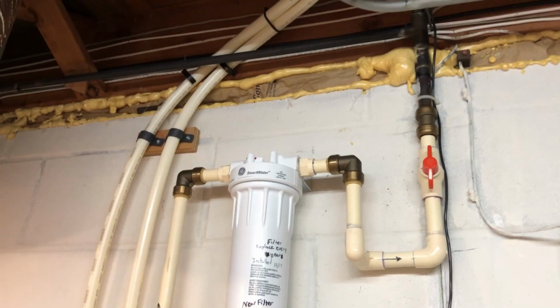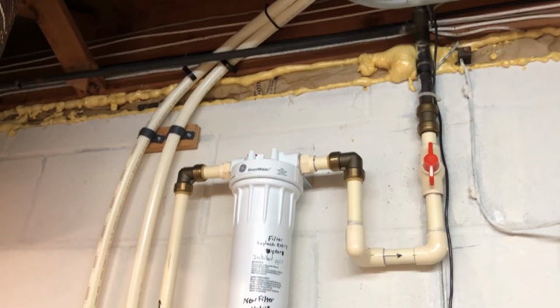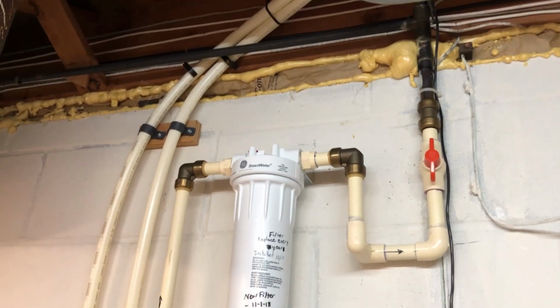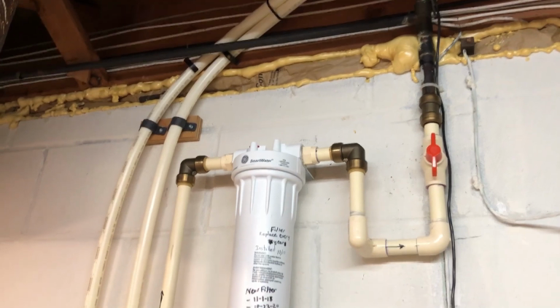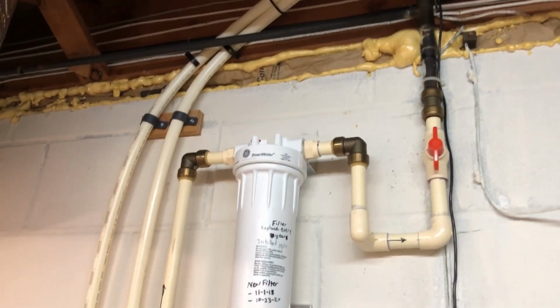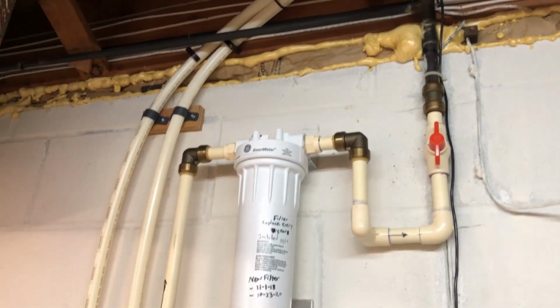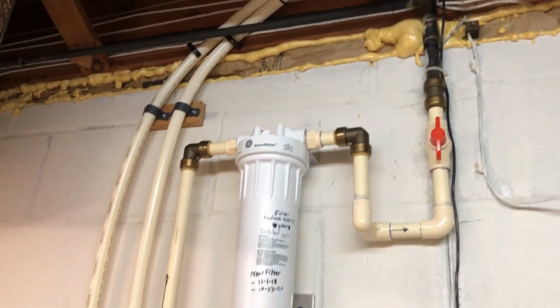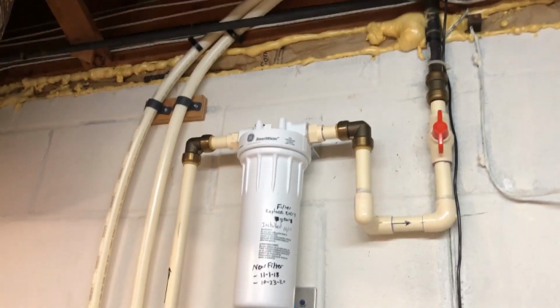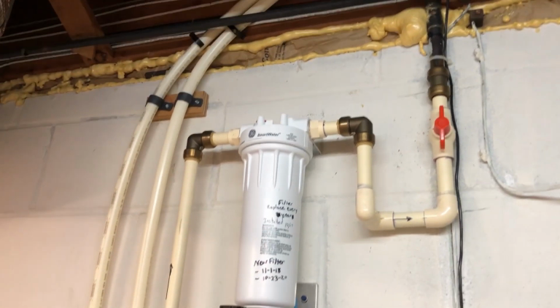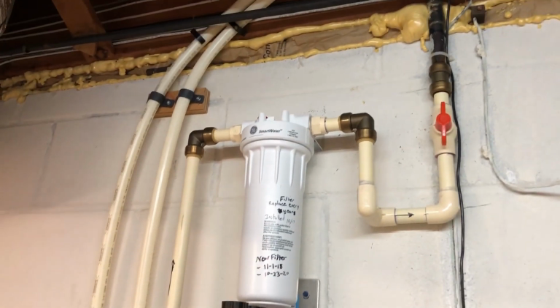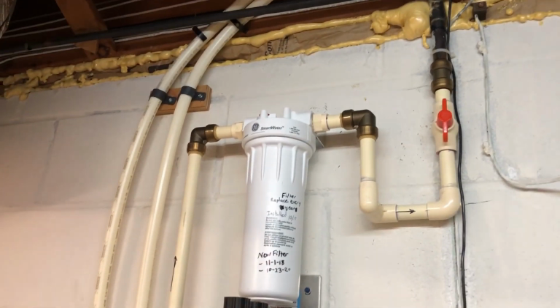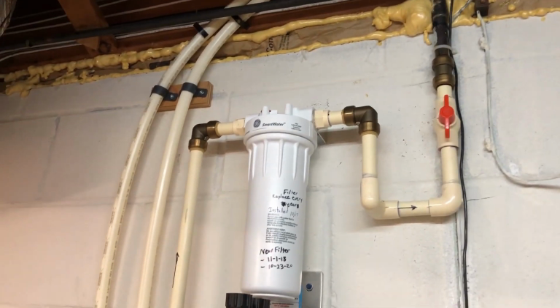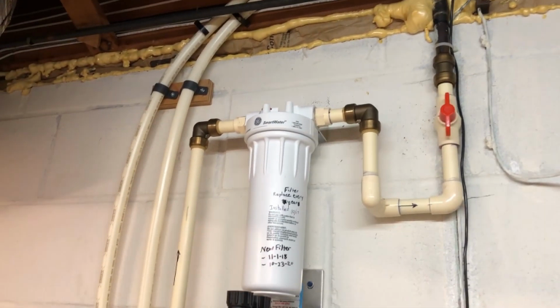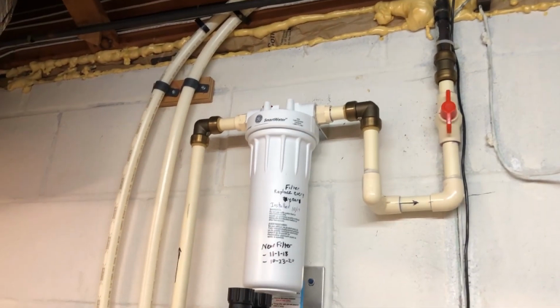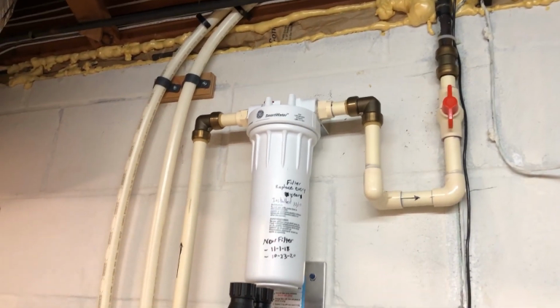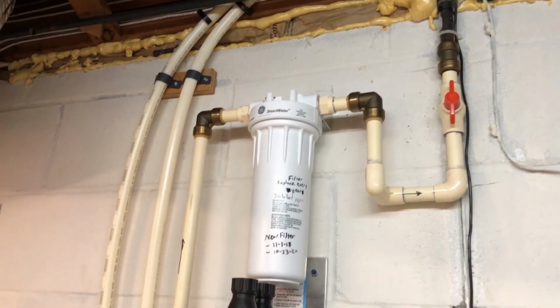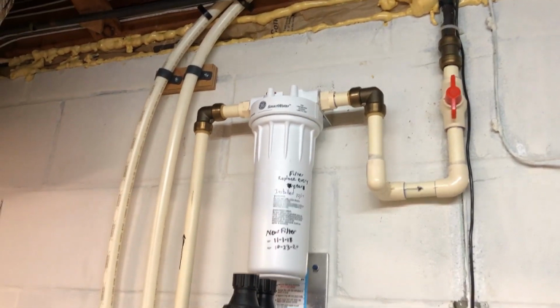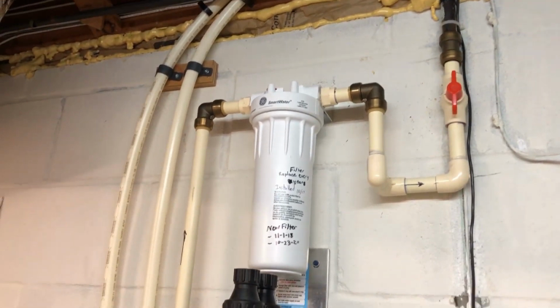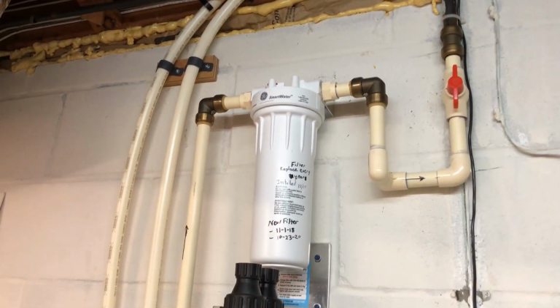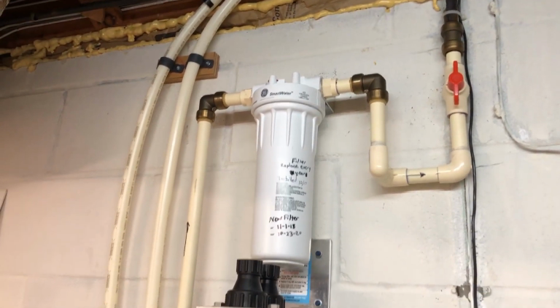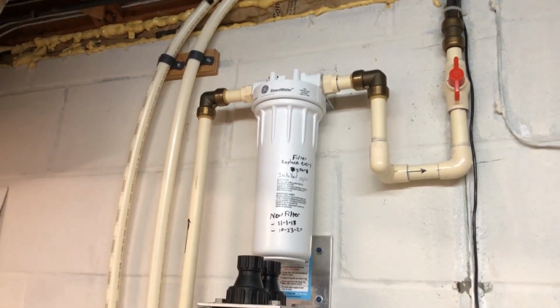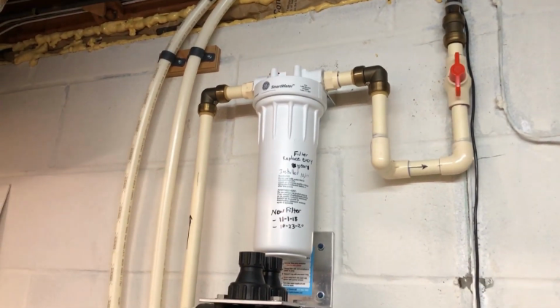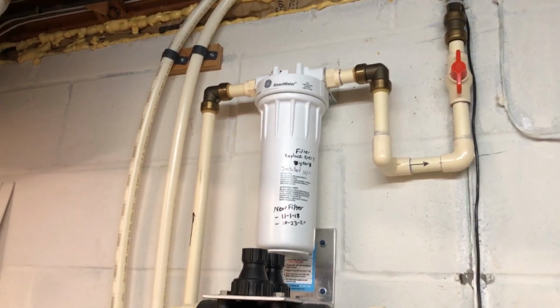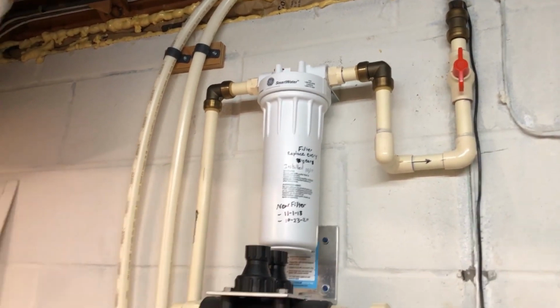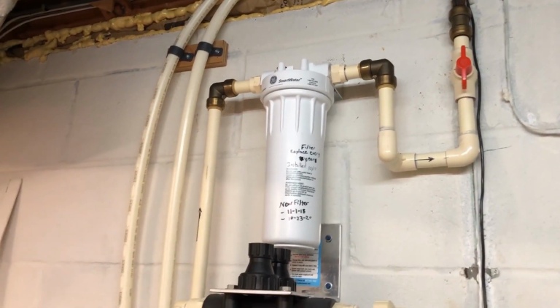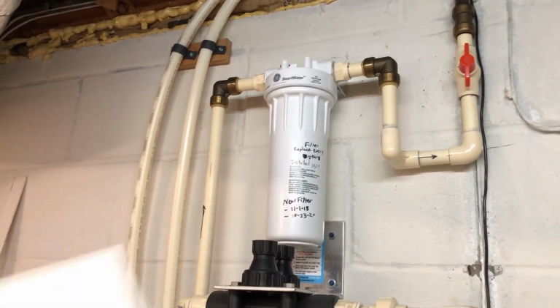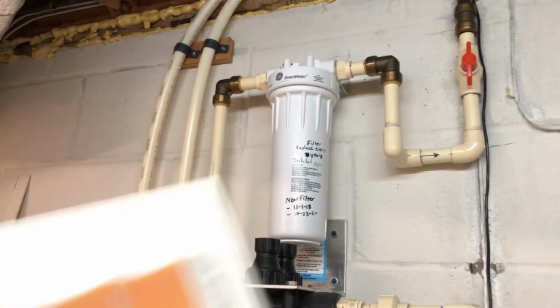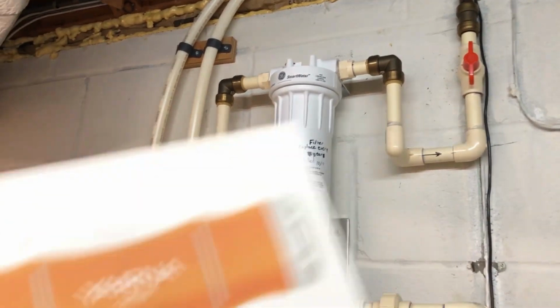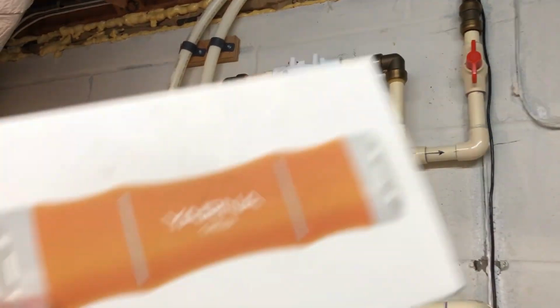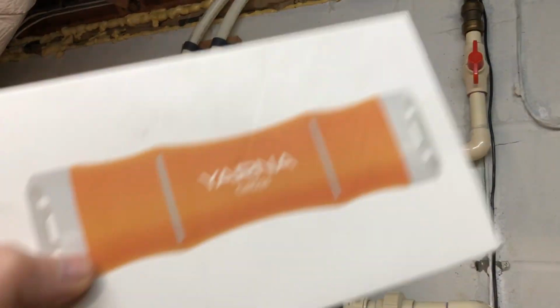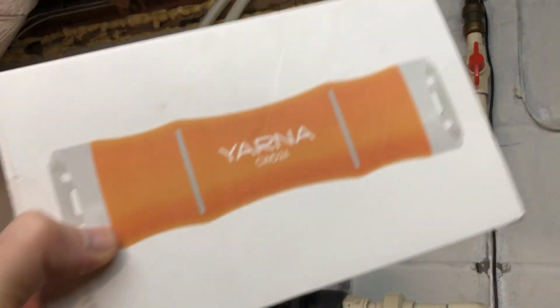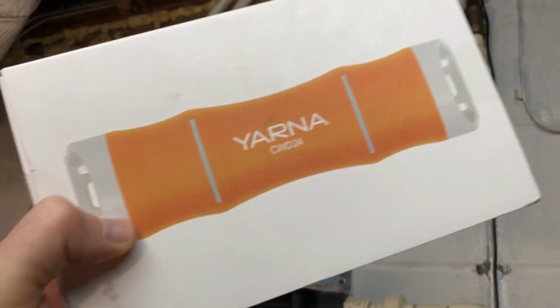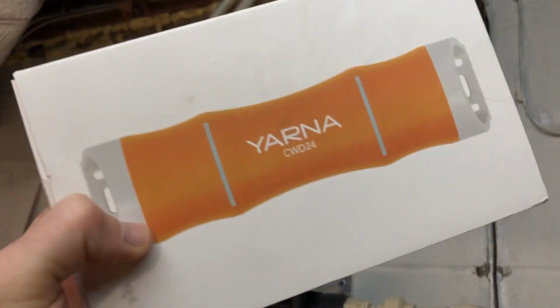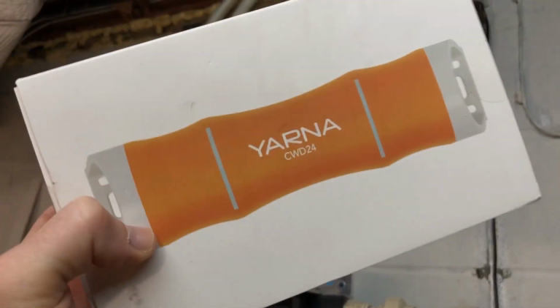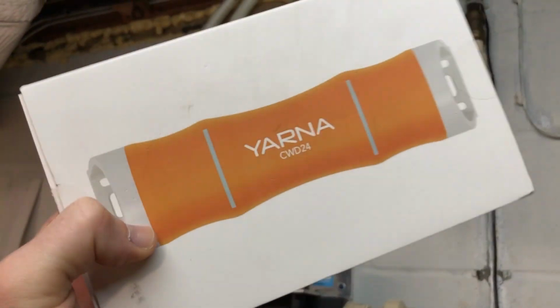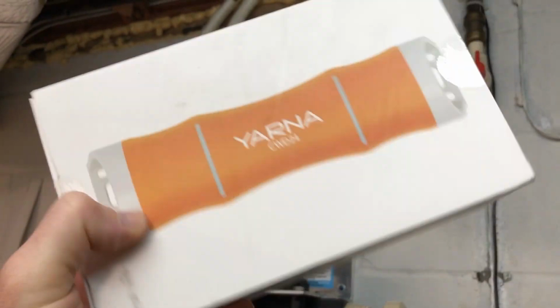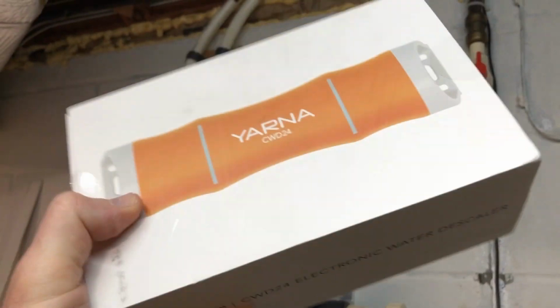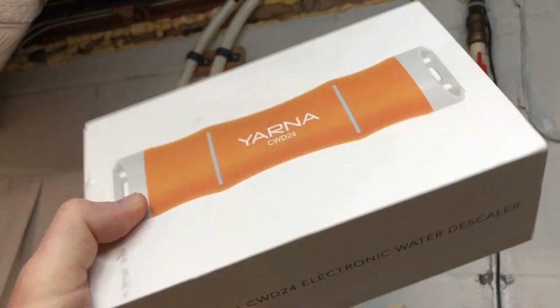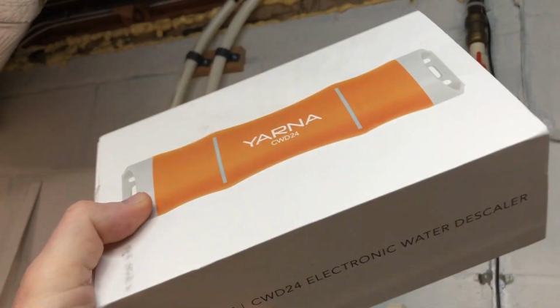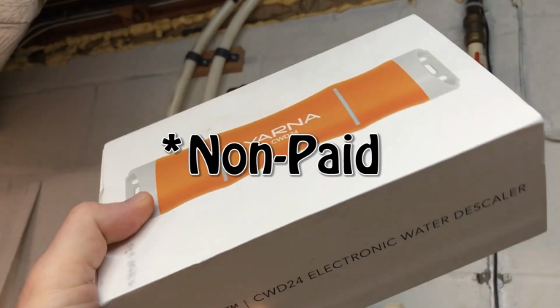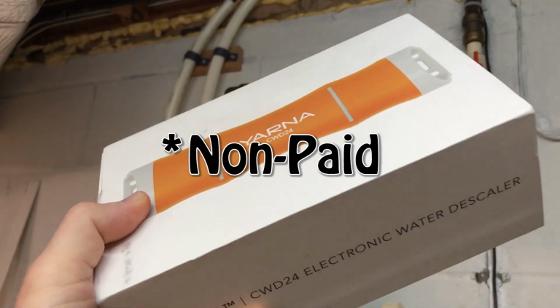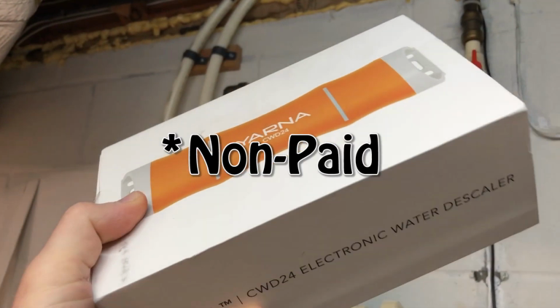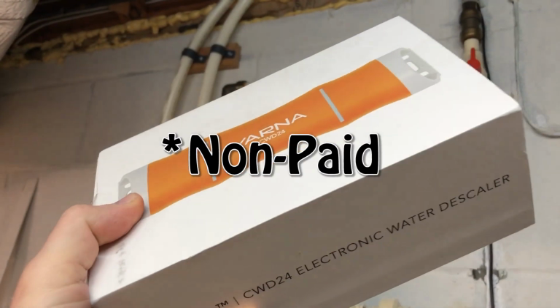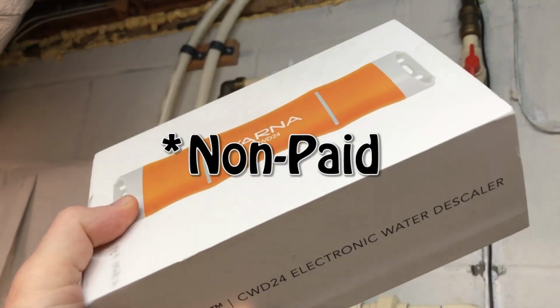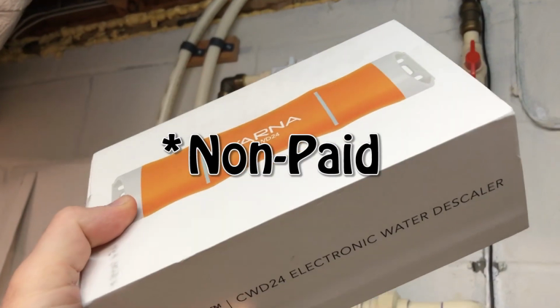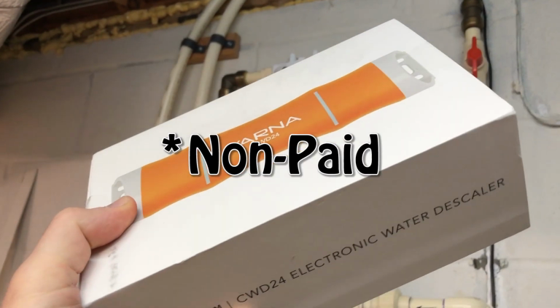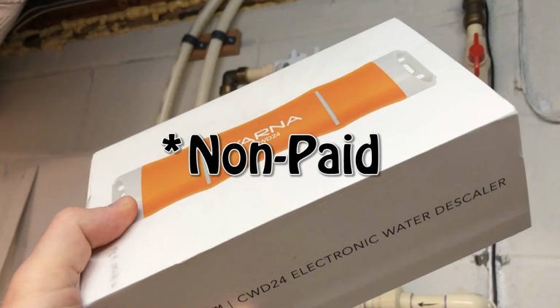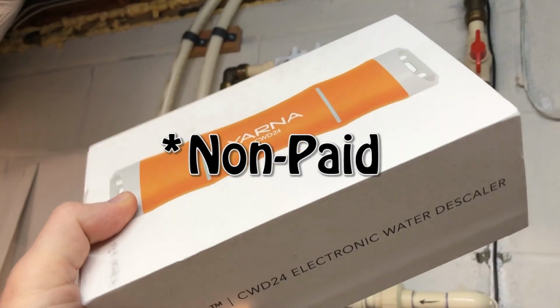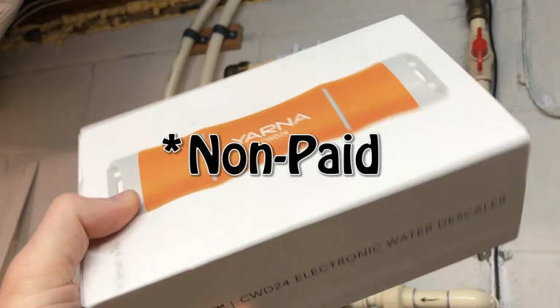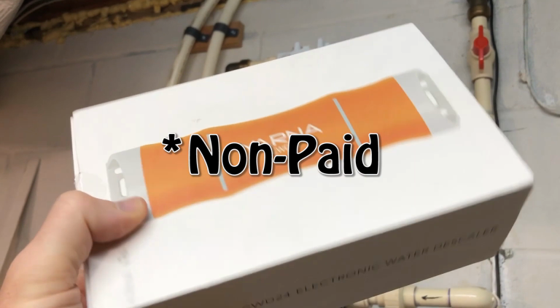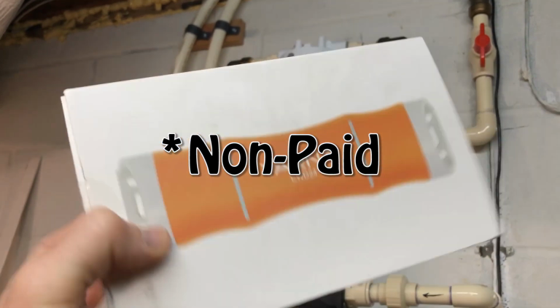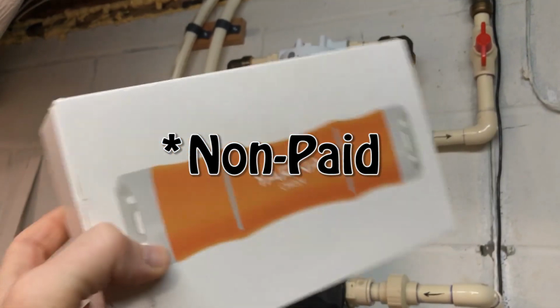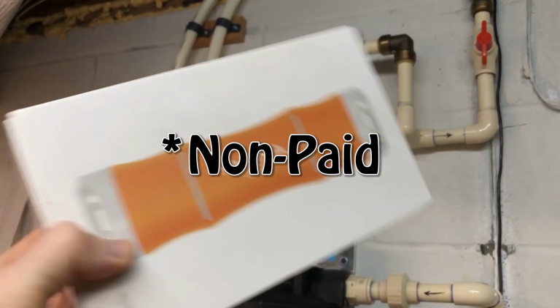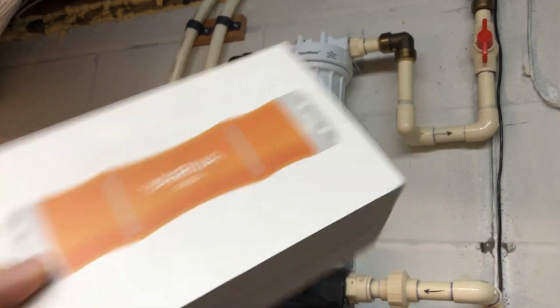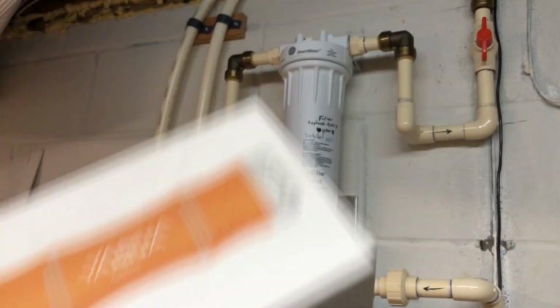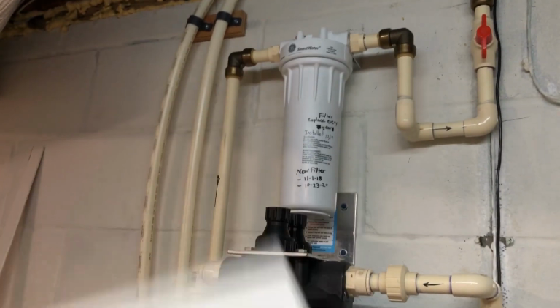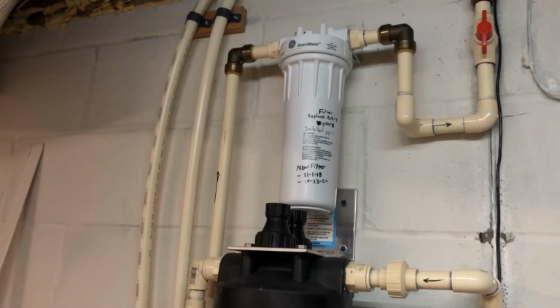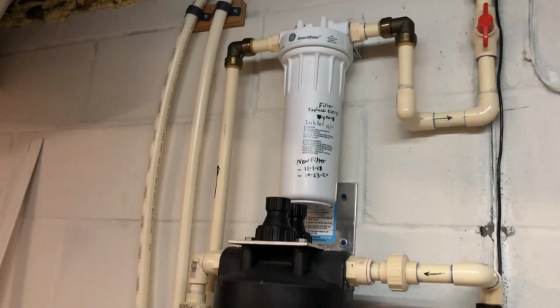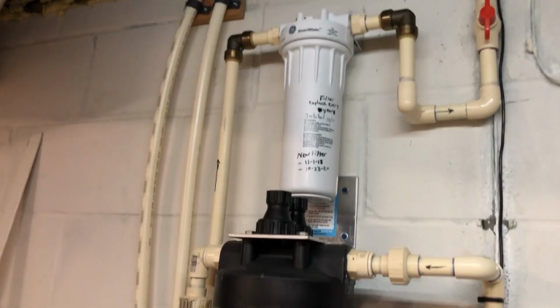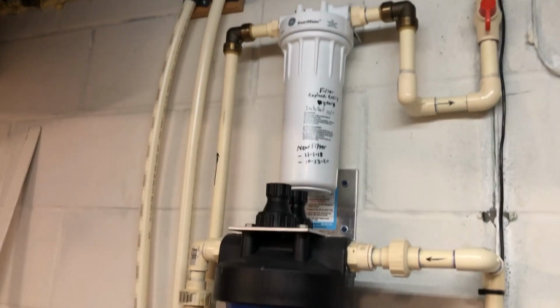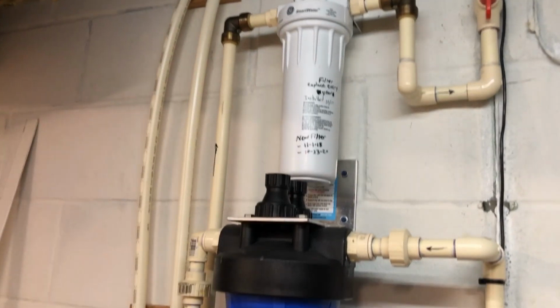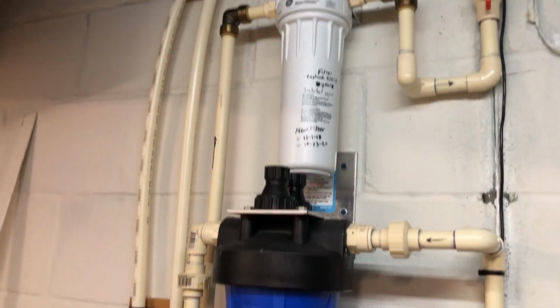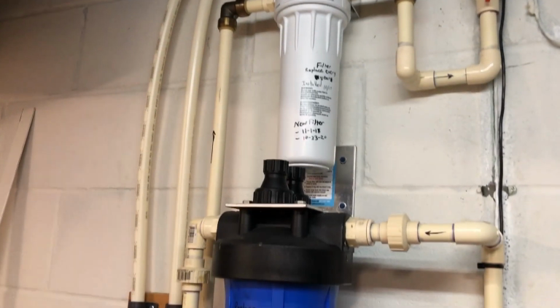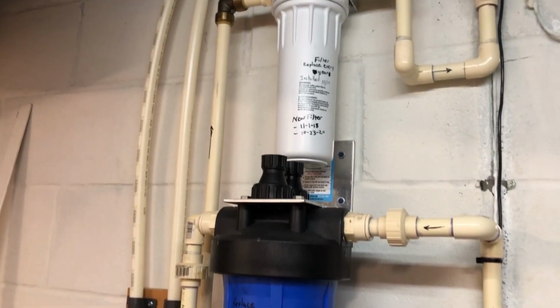Welcome back to another Random Video Thursday. Today in this video I'm doing a quick review for this Yarna Capacitive Water Descaler that I've been testing for the past three months.